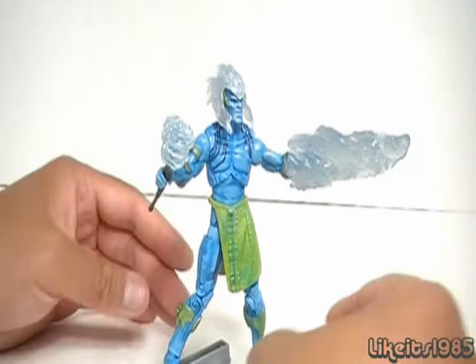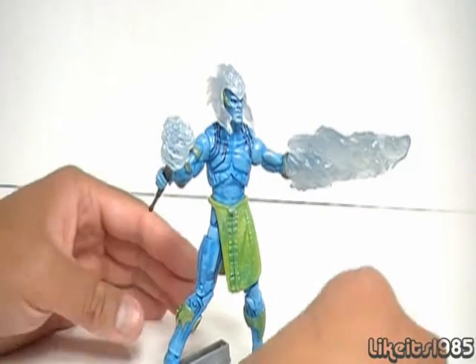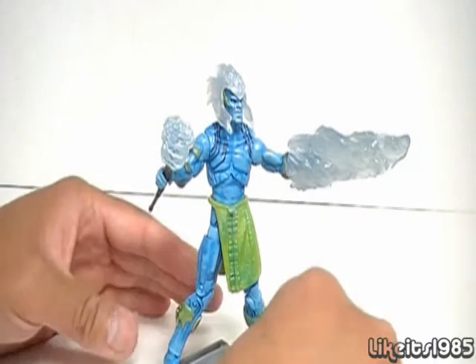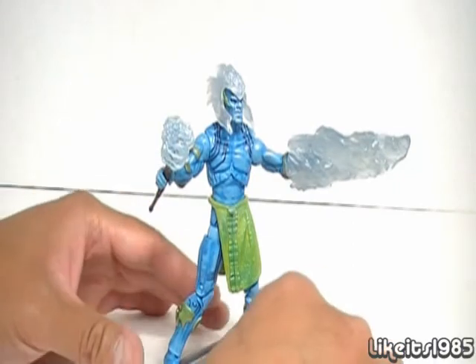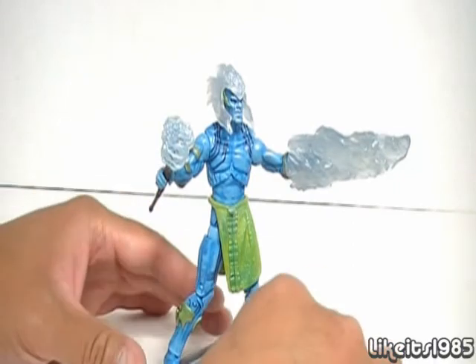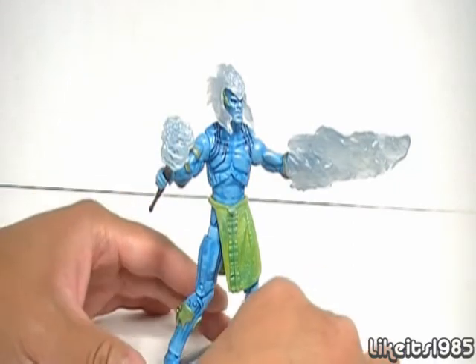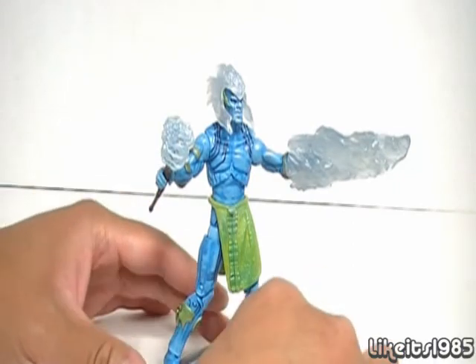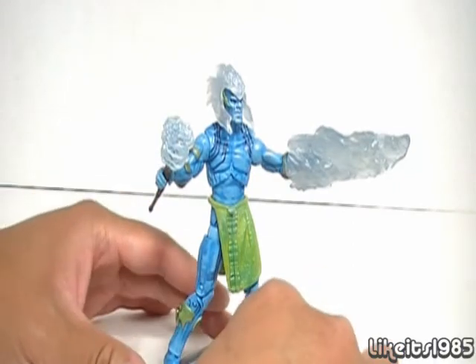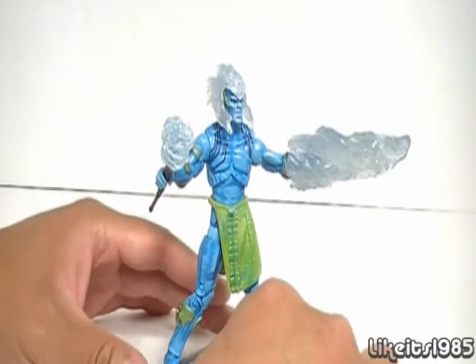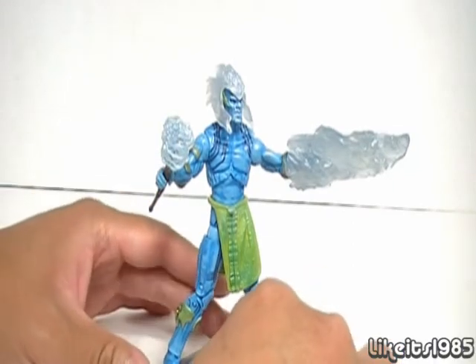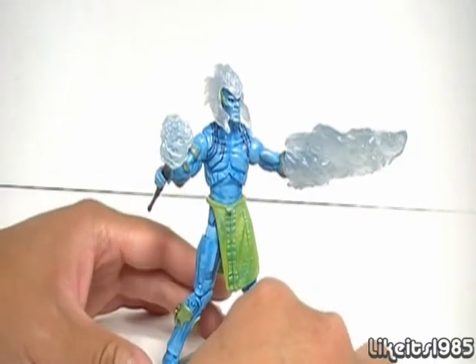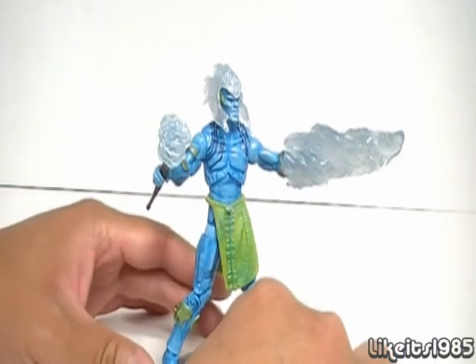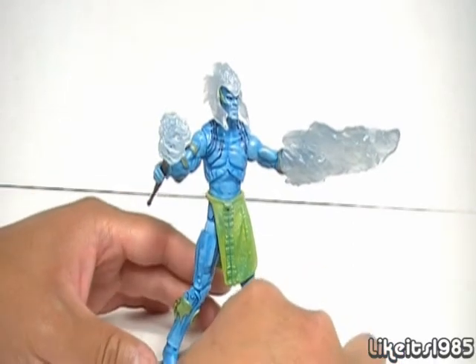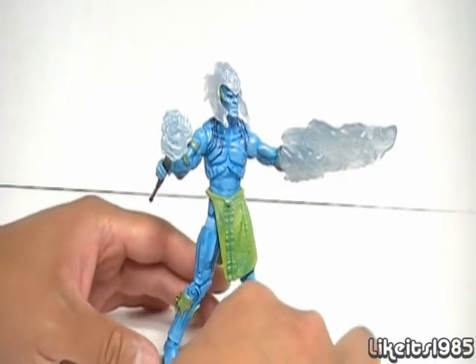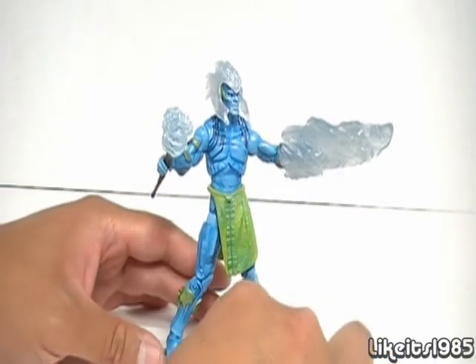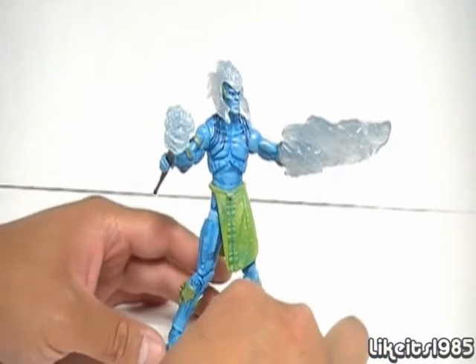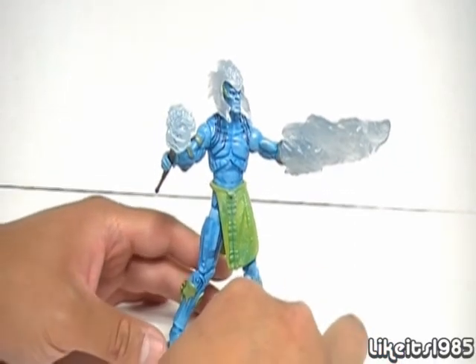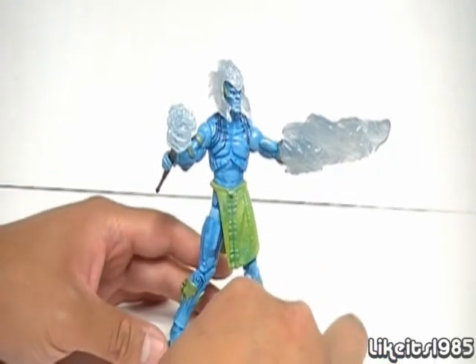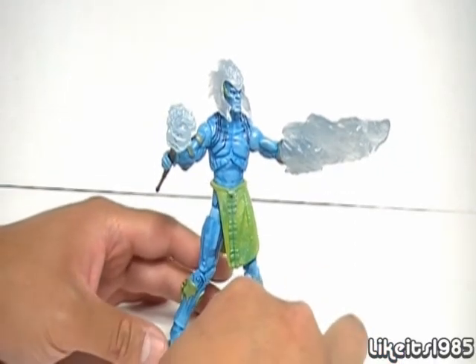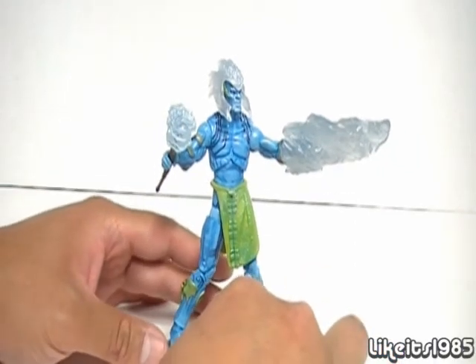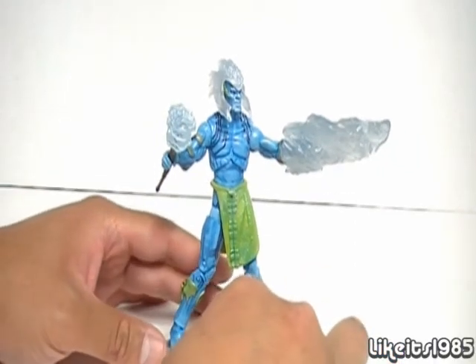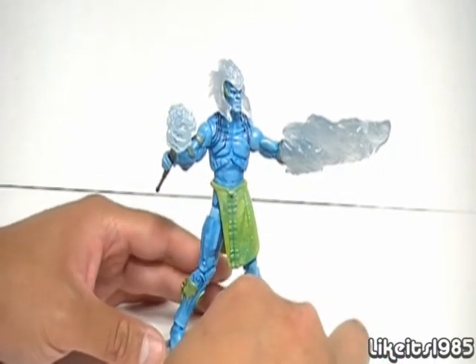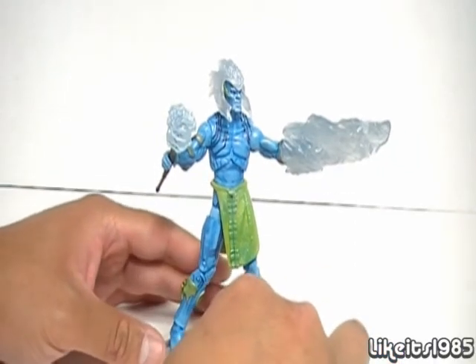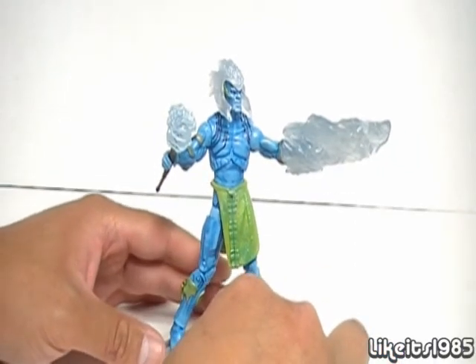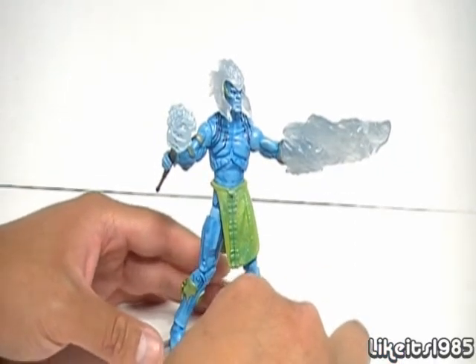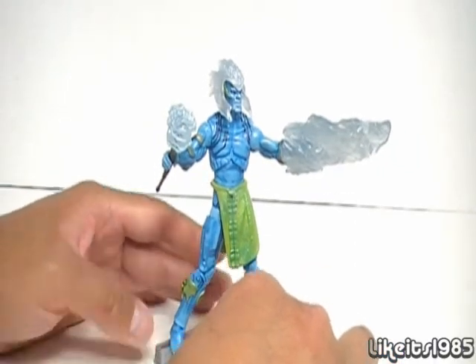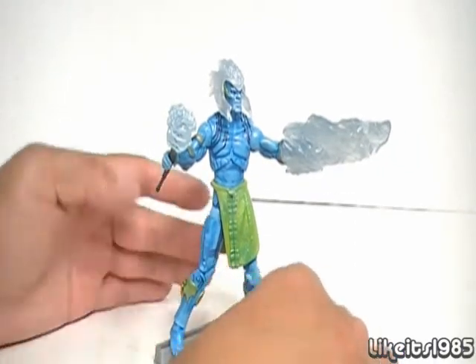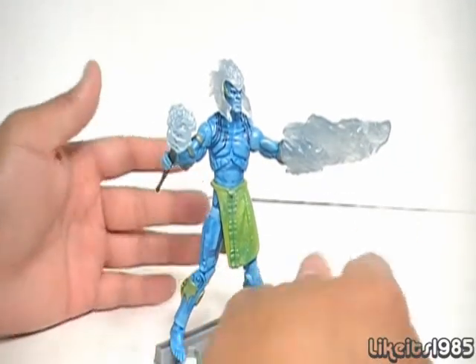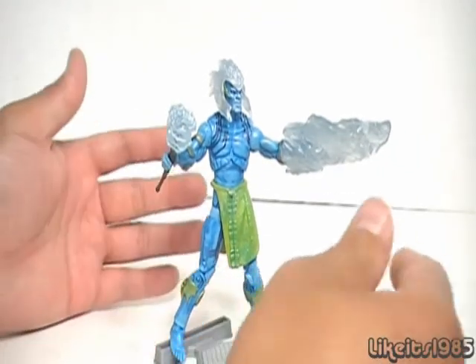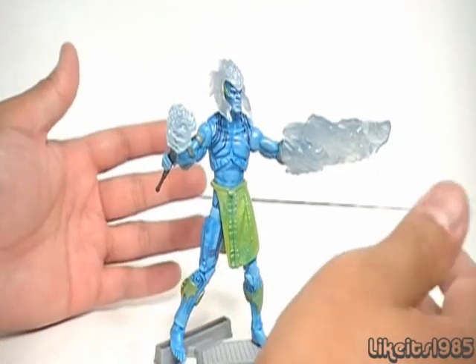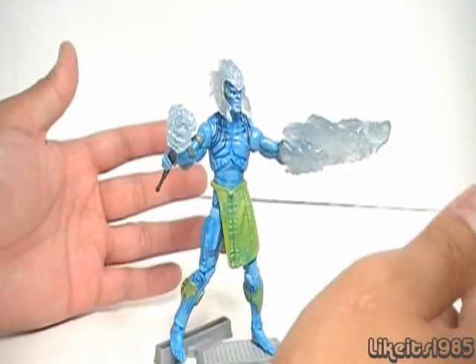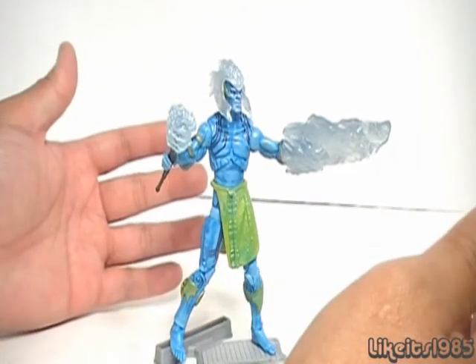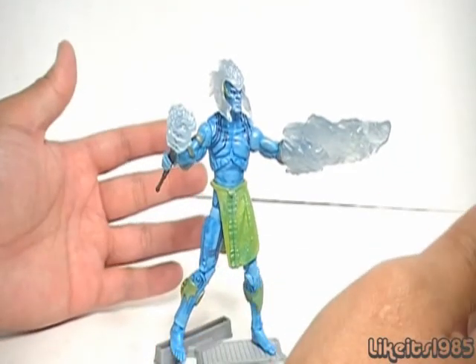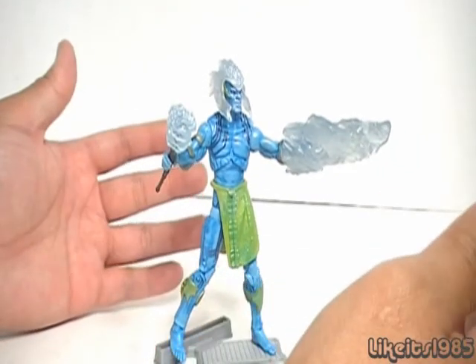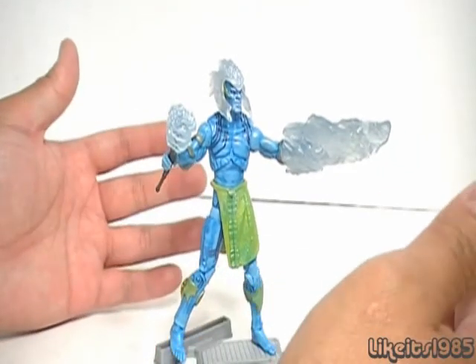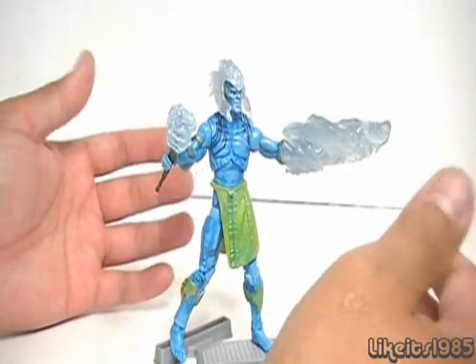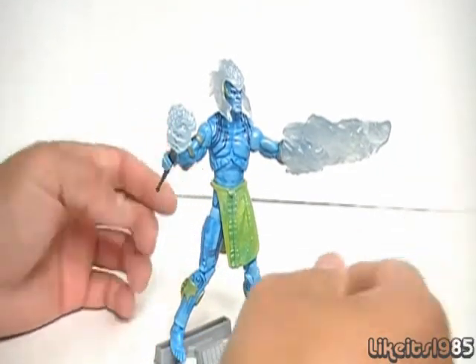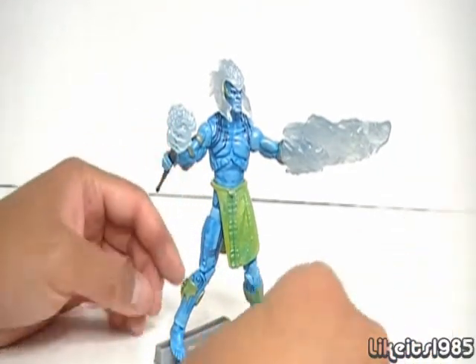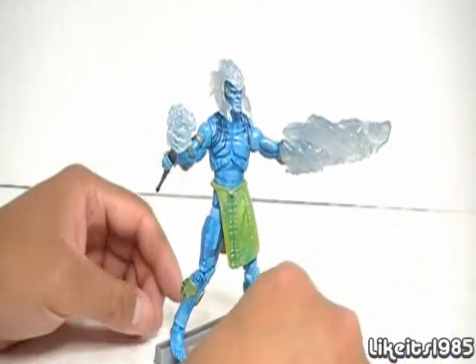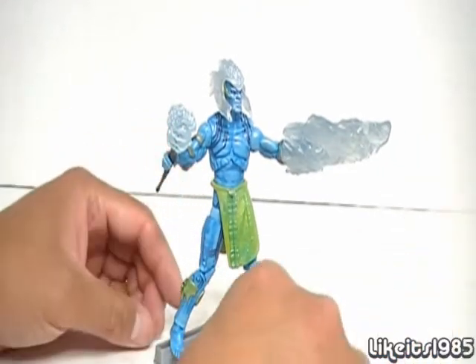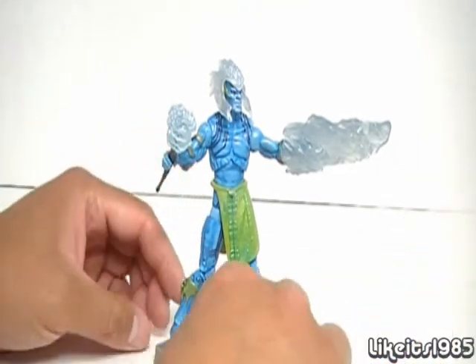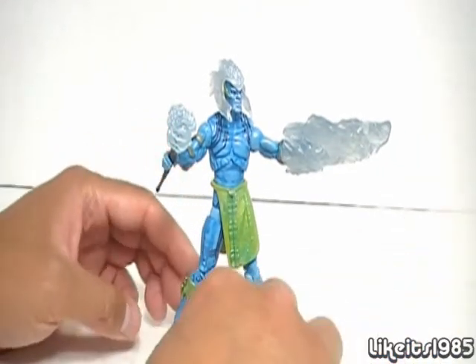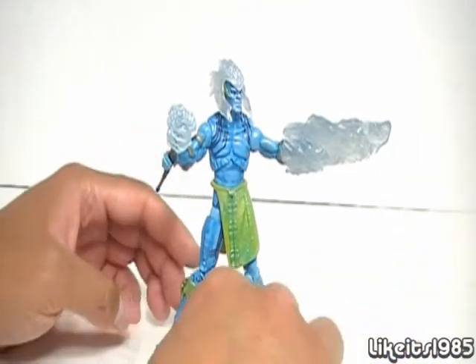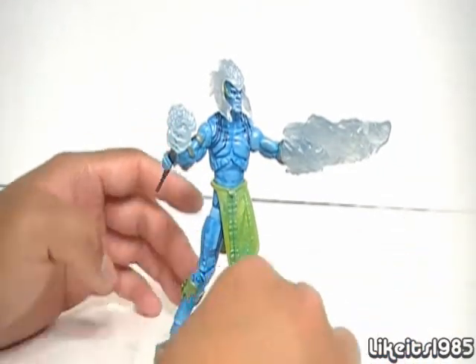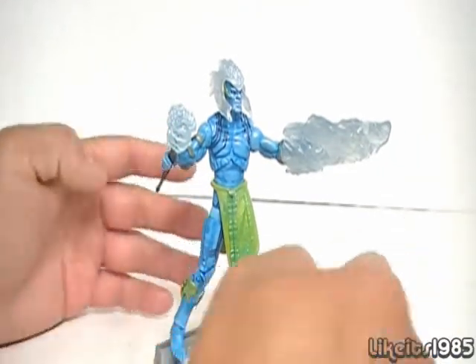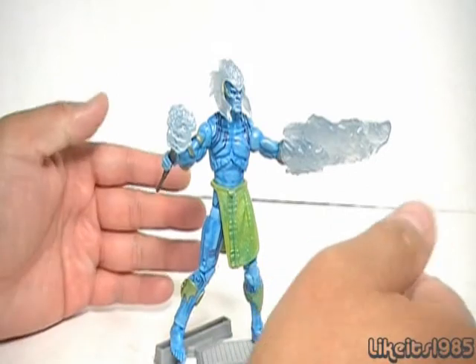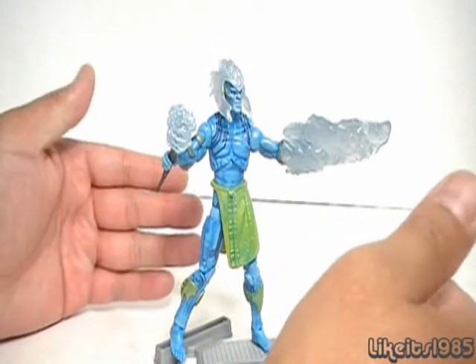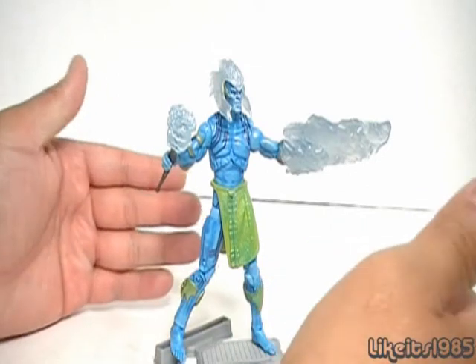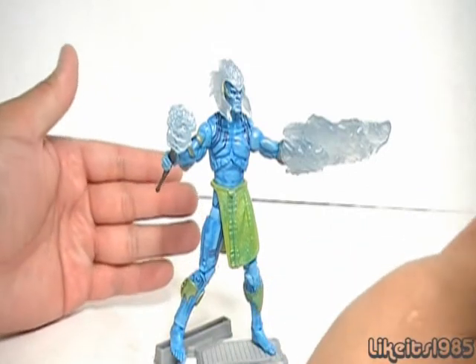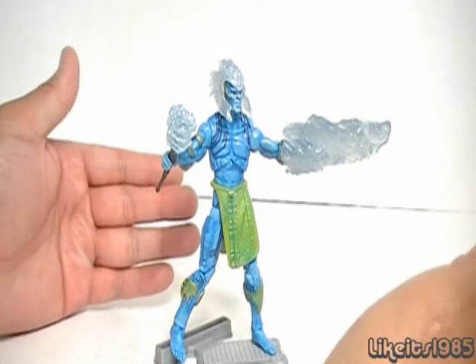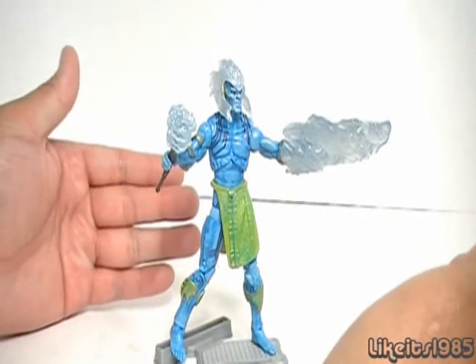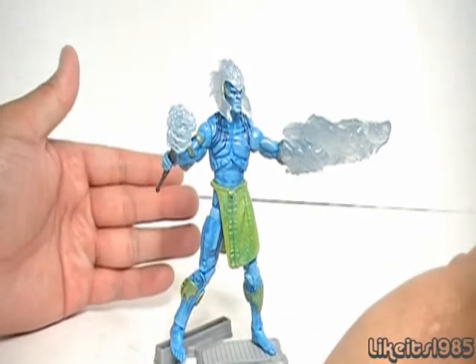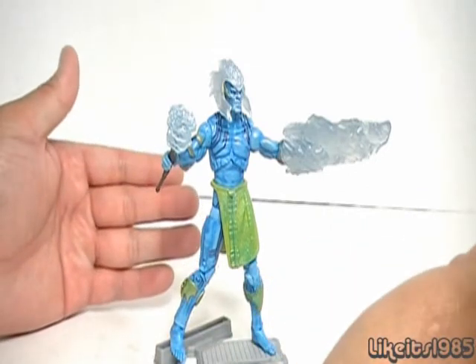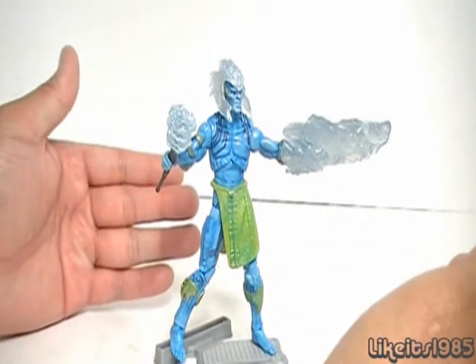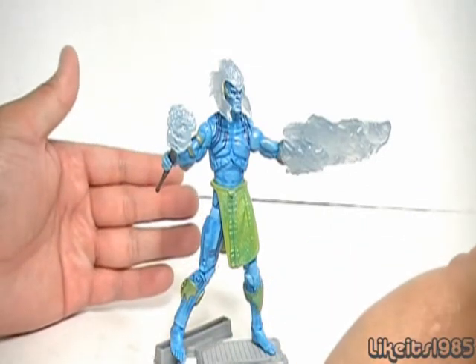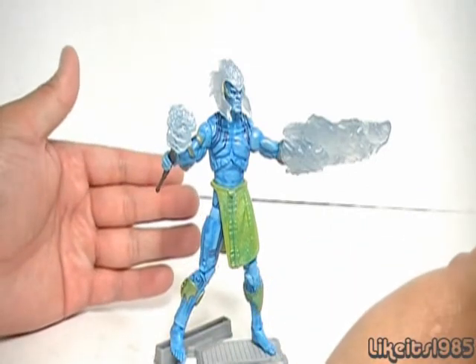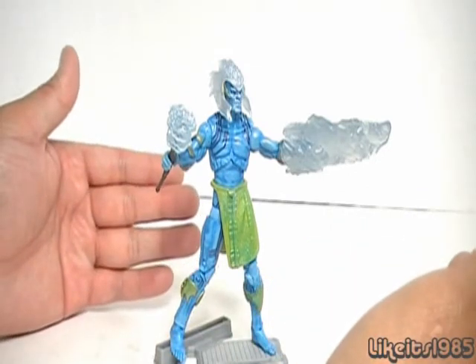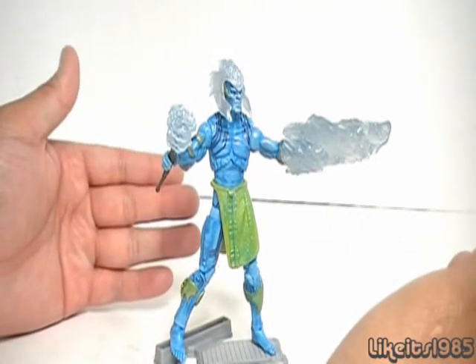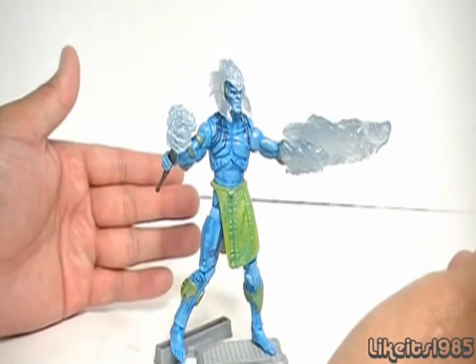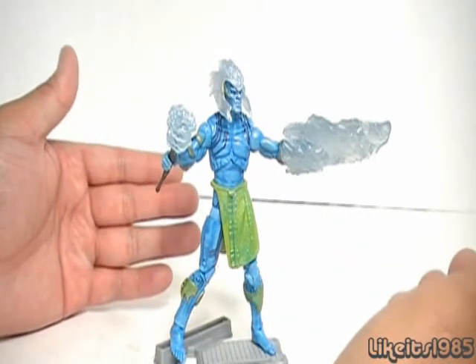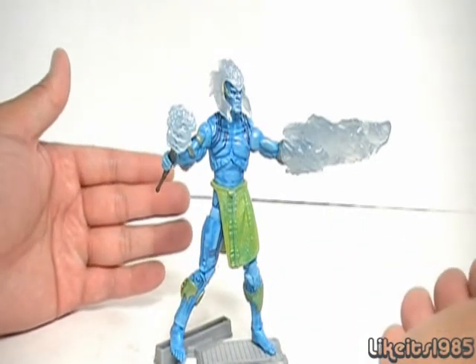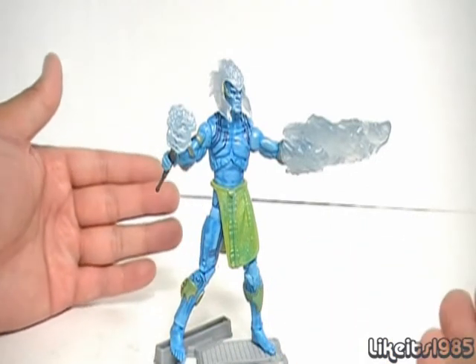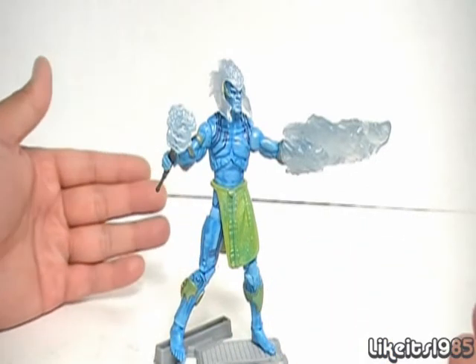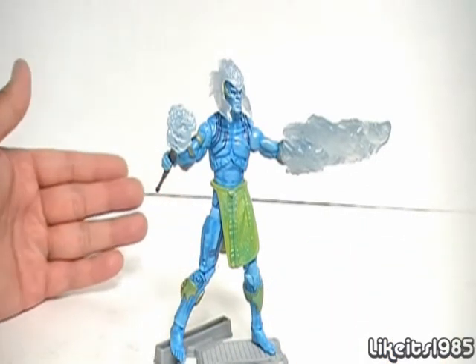This has been my review of the Thor action figure, the Invasion Frost Giant. Thanks for watching.